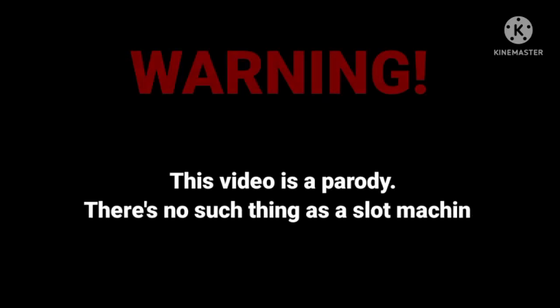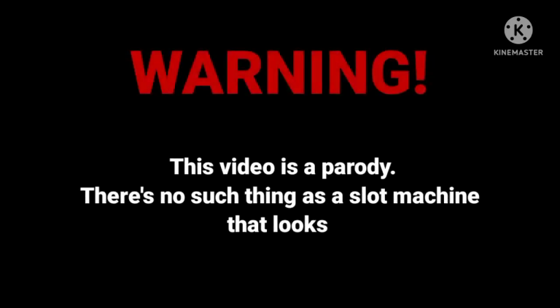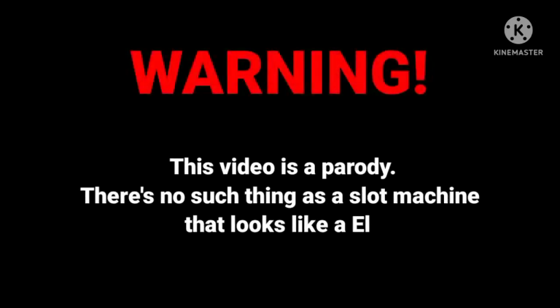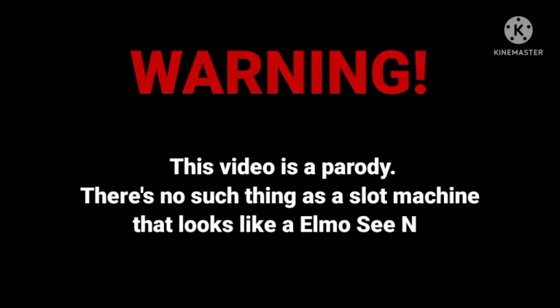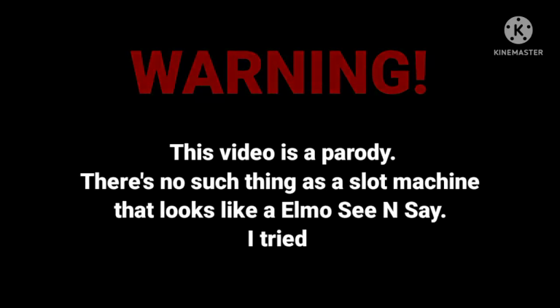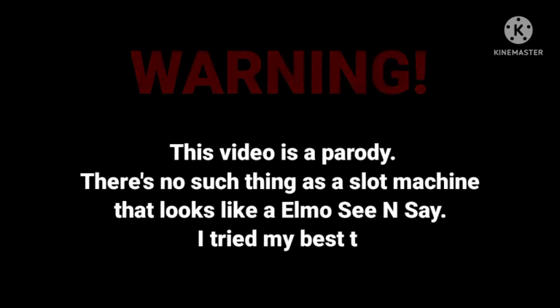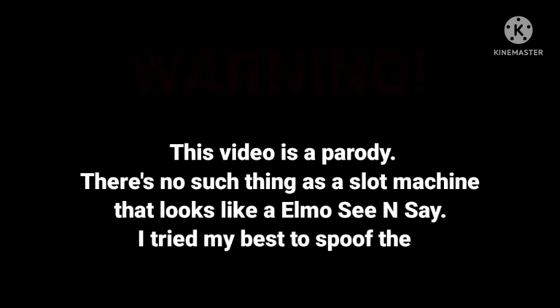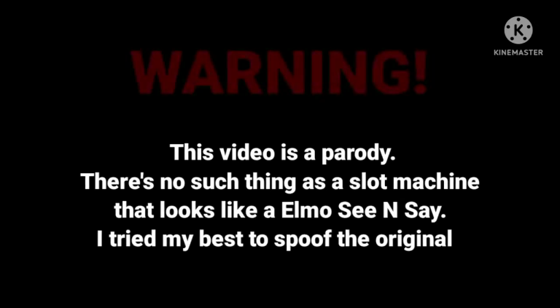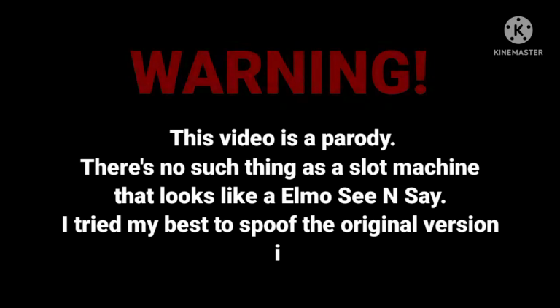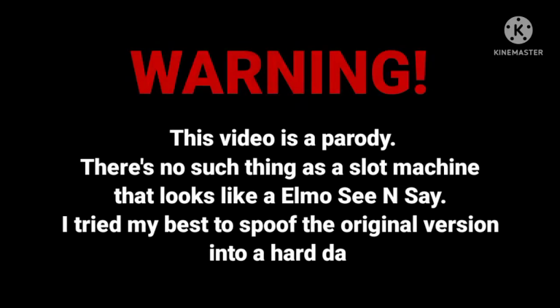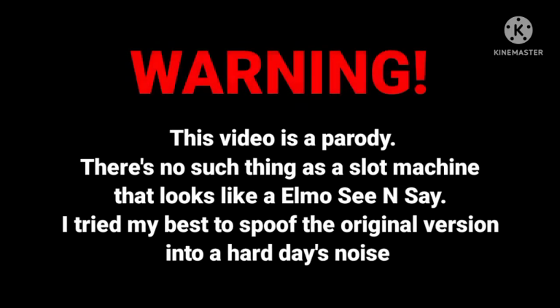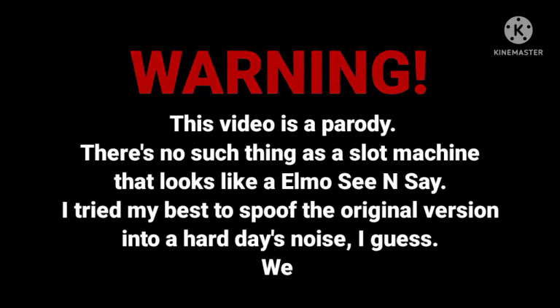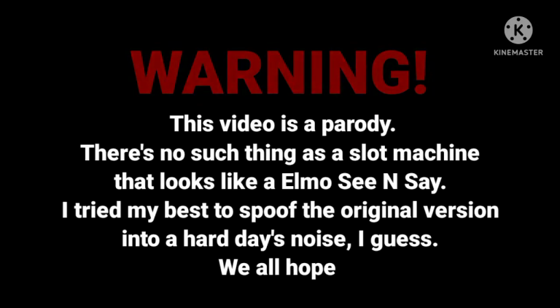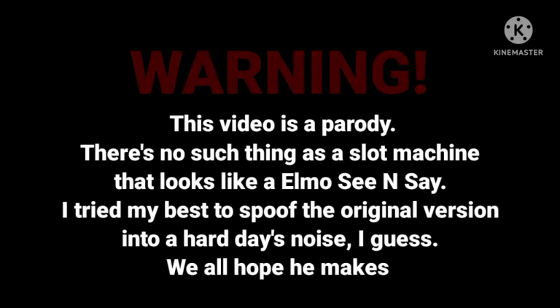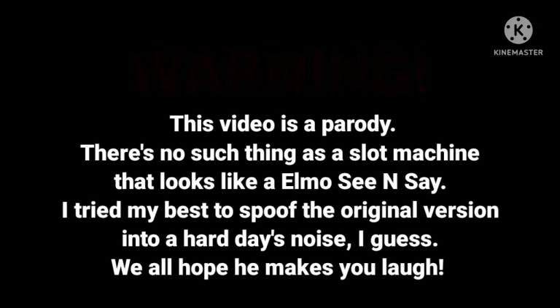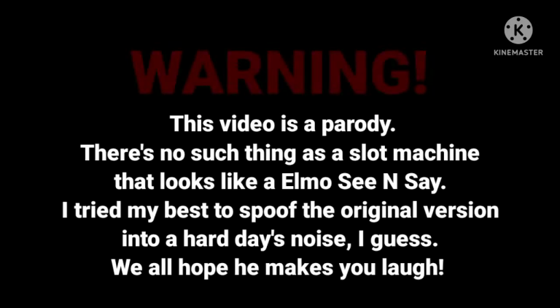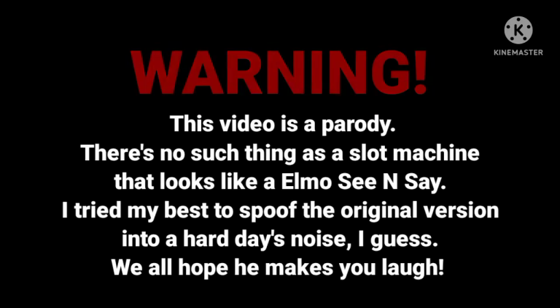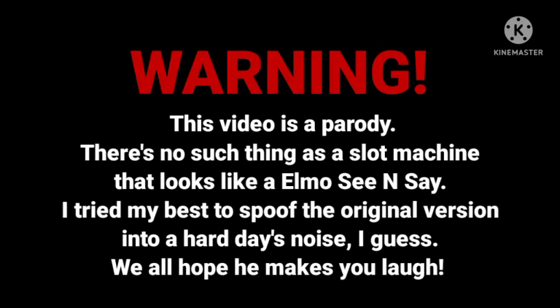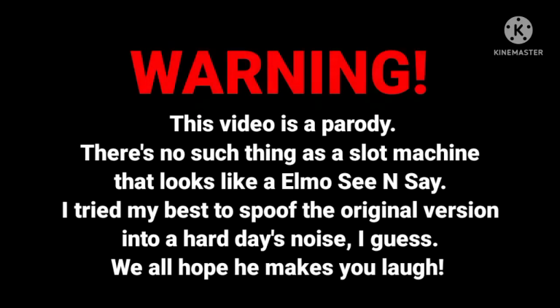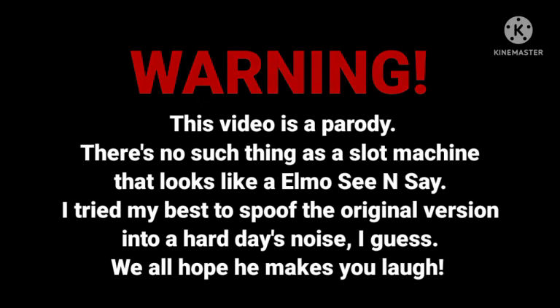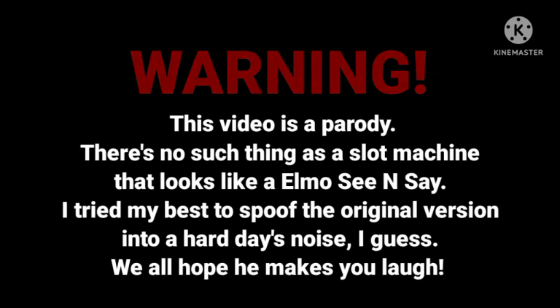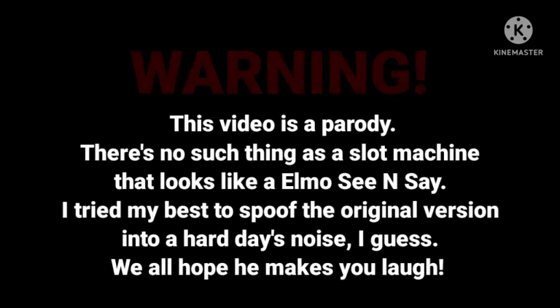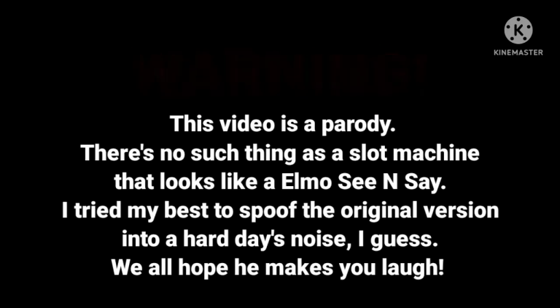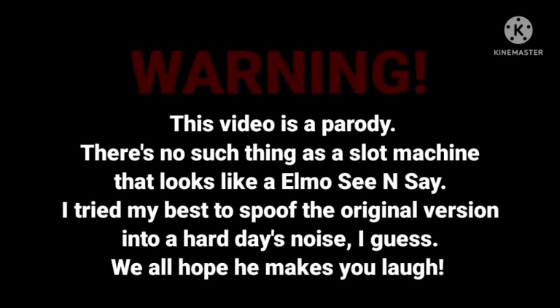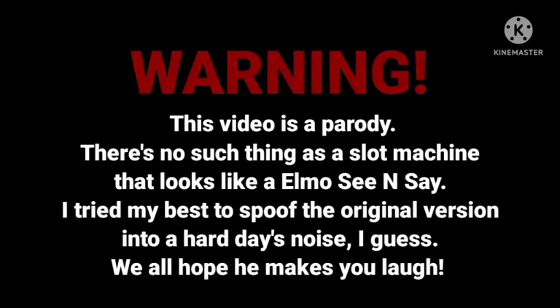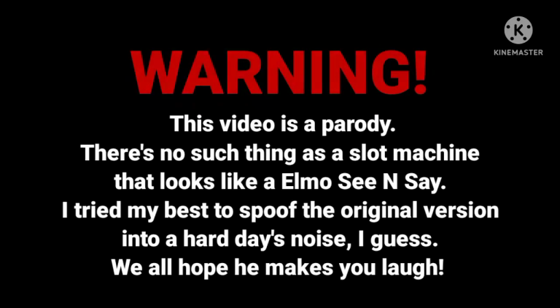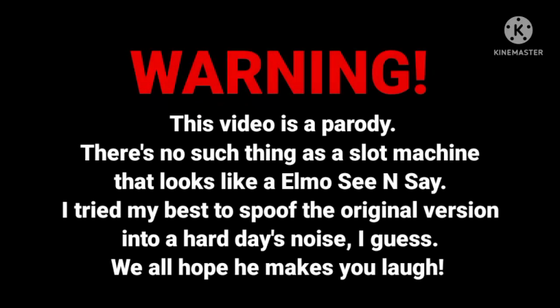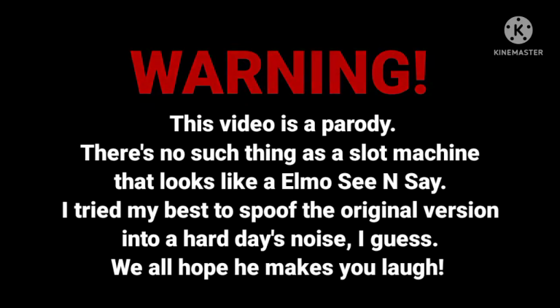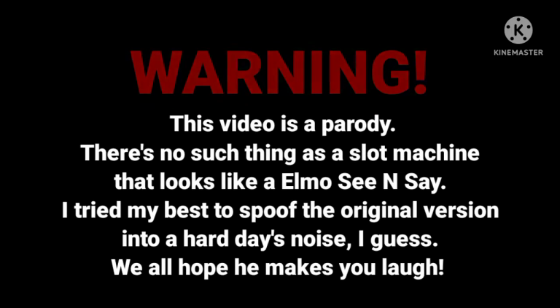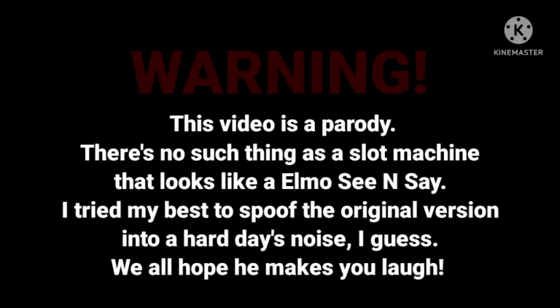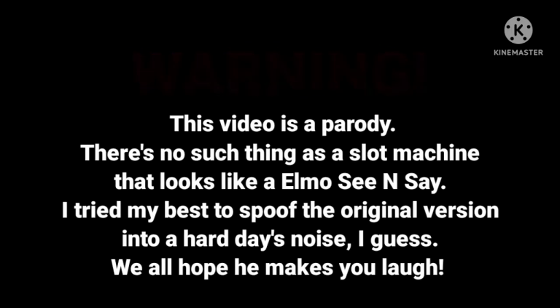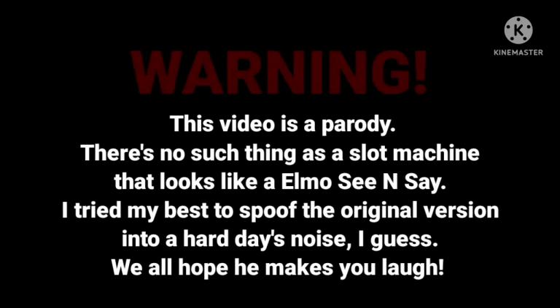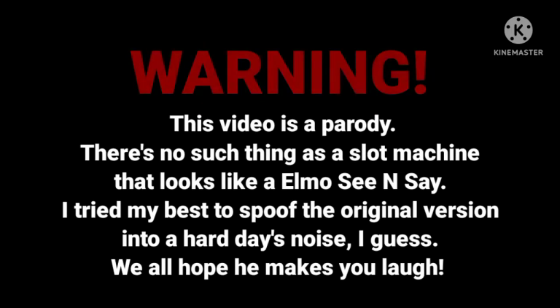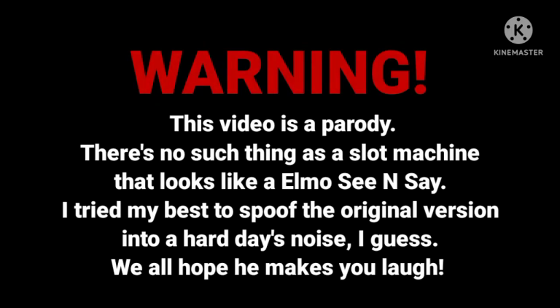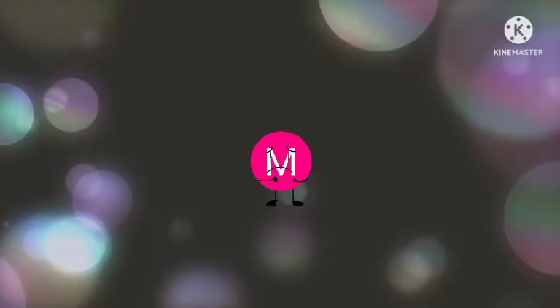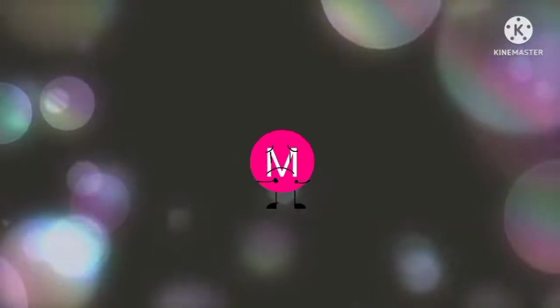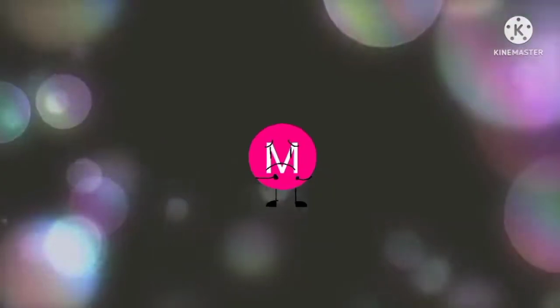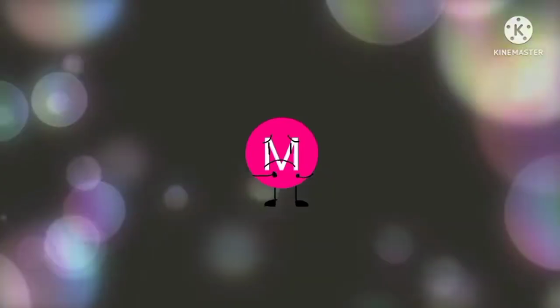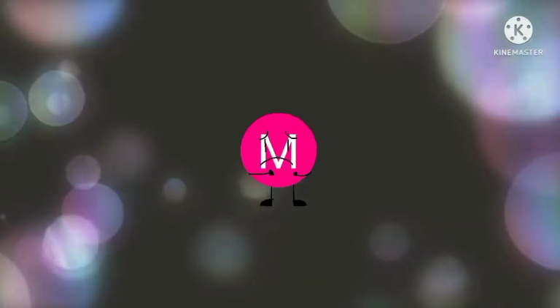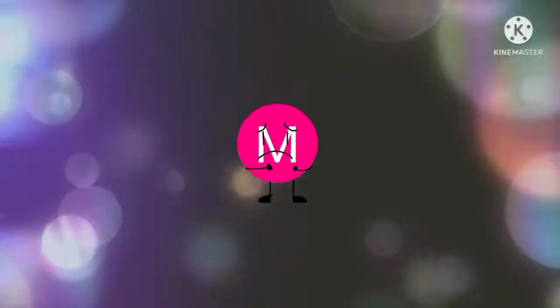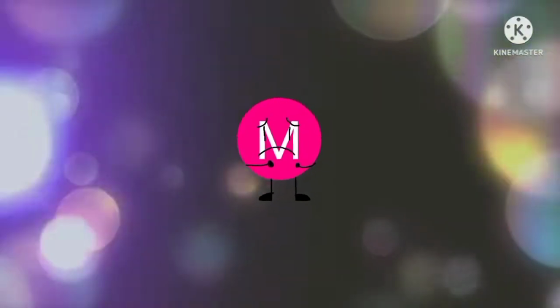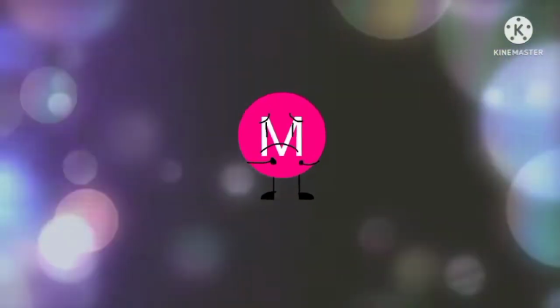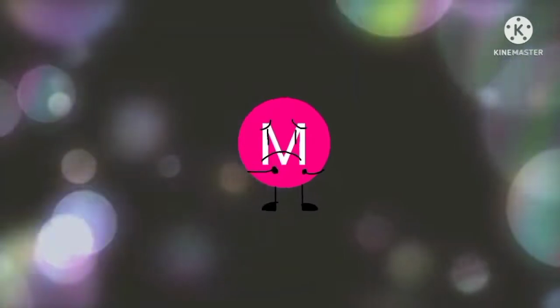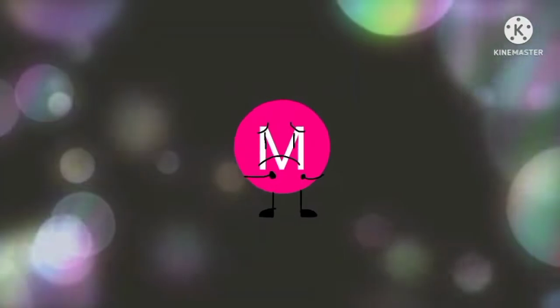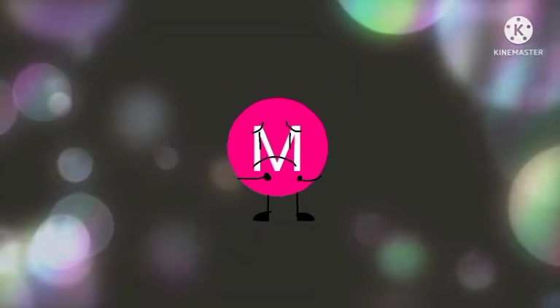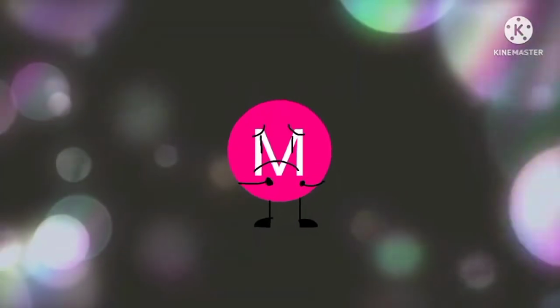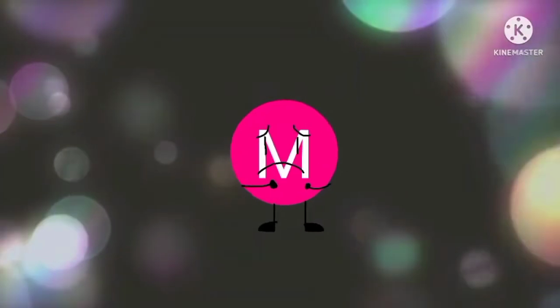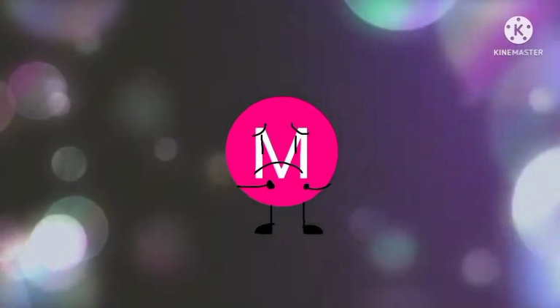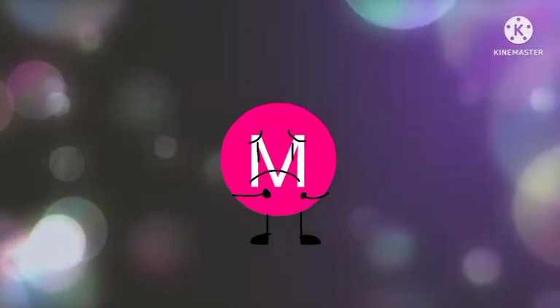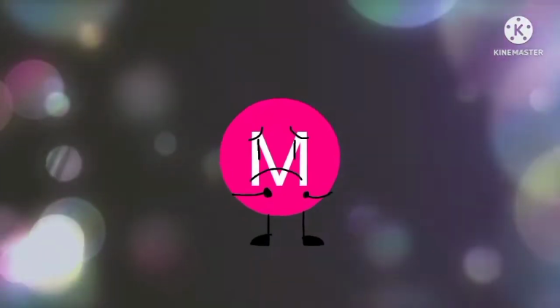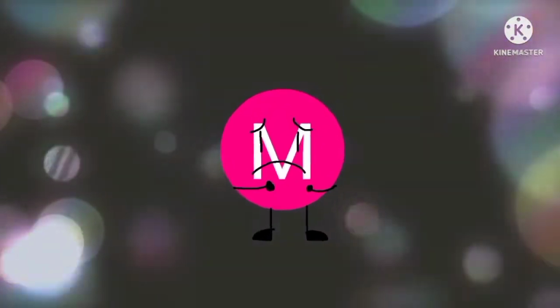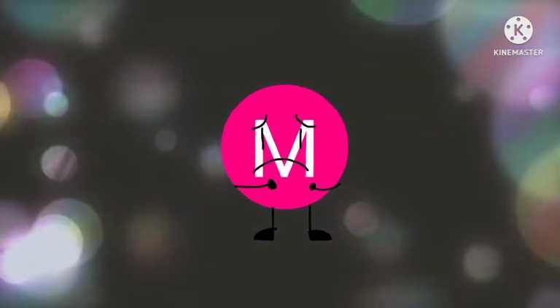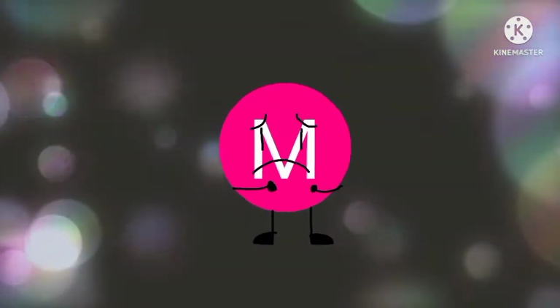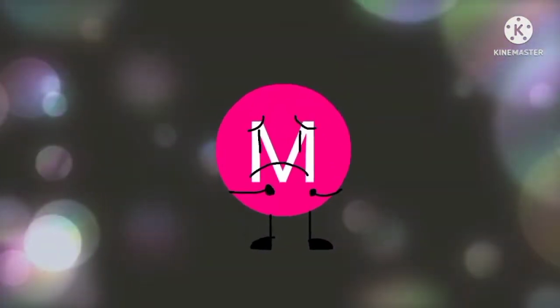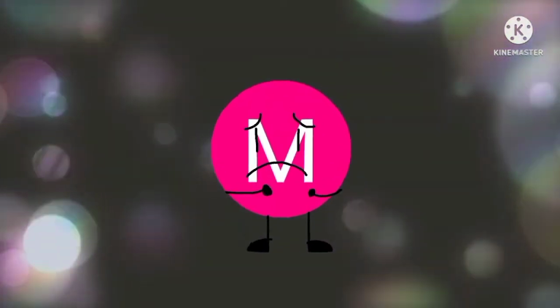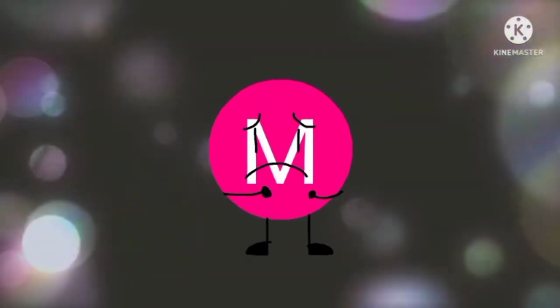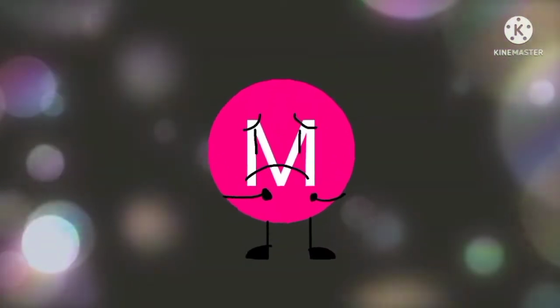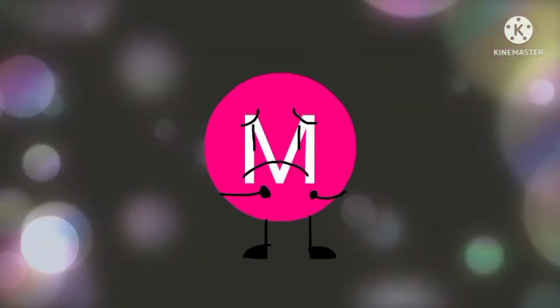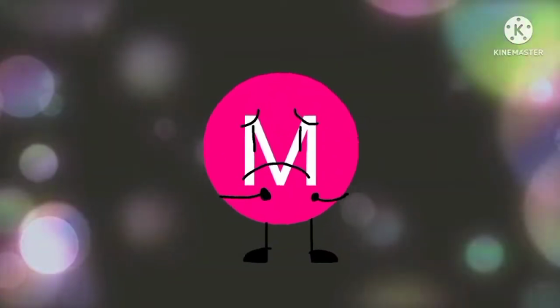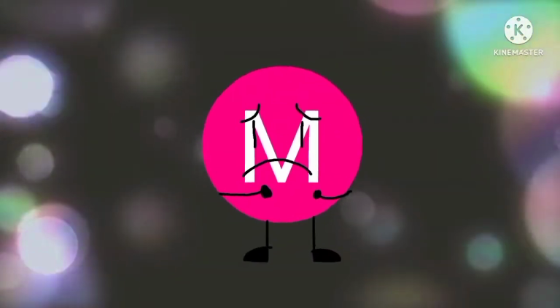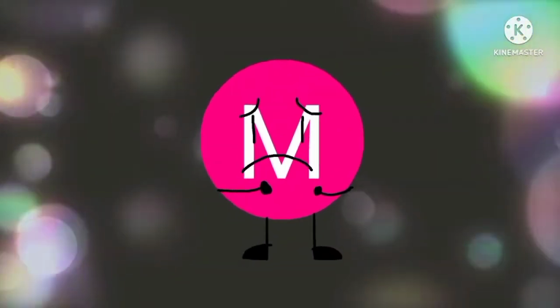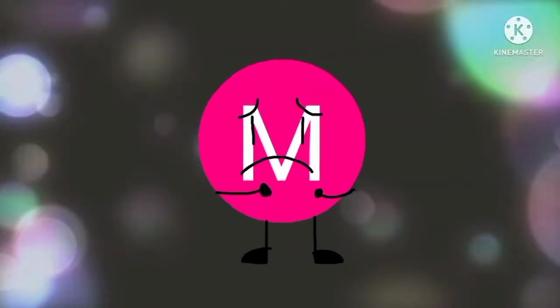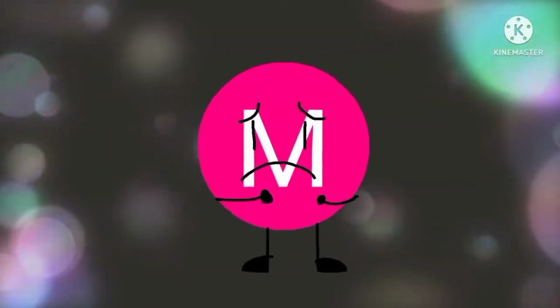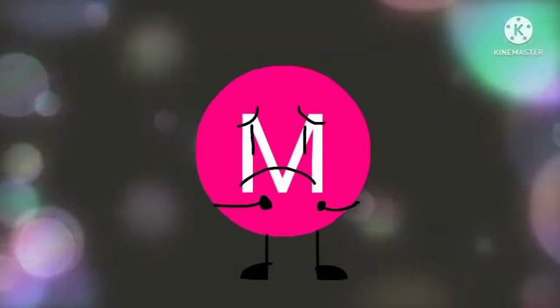Psst! Hey, don't forget to like this video. No, no, no, no, no, no! Don't do it! Don't break me! Don't break me!